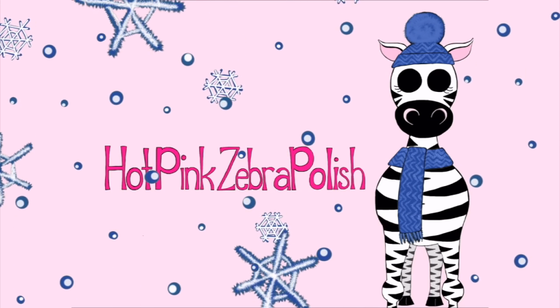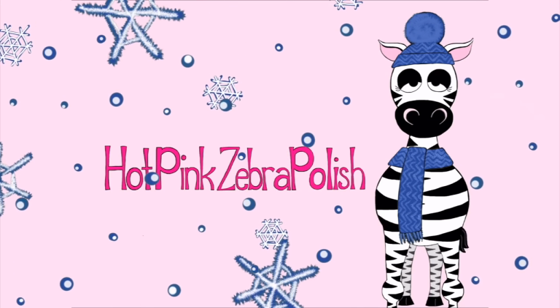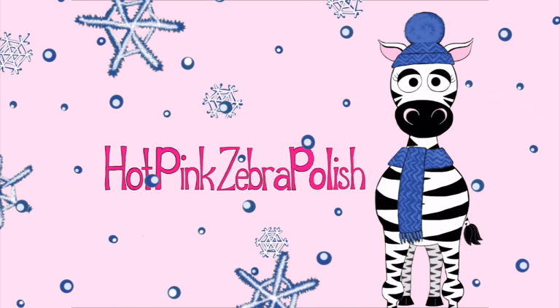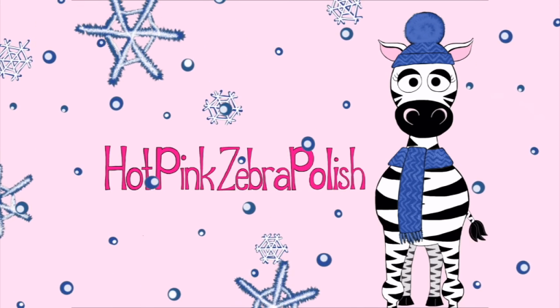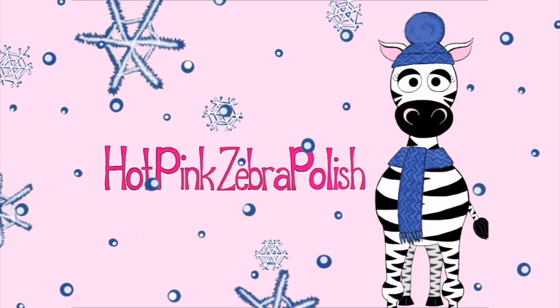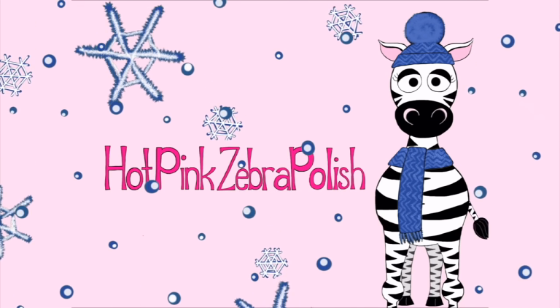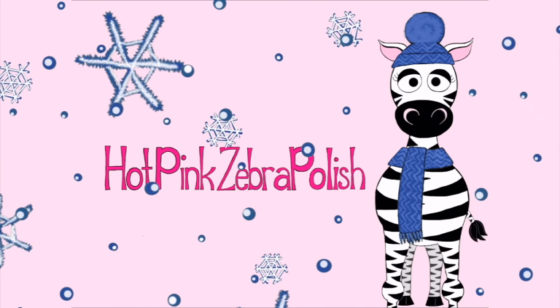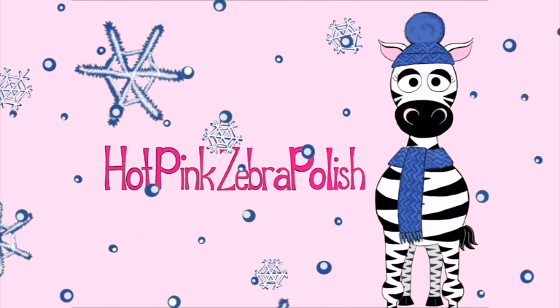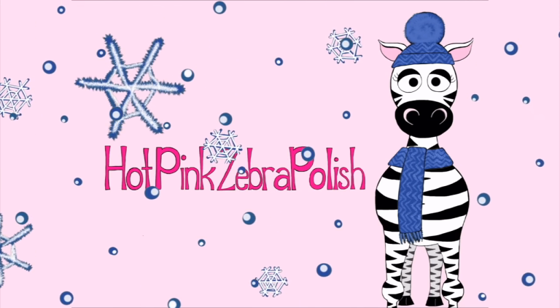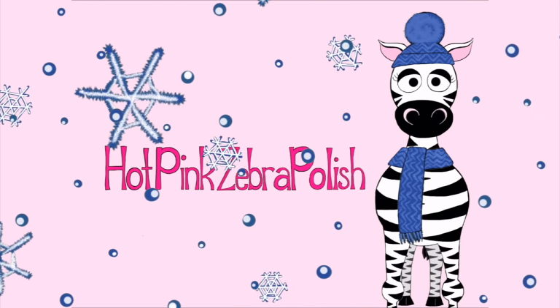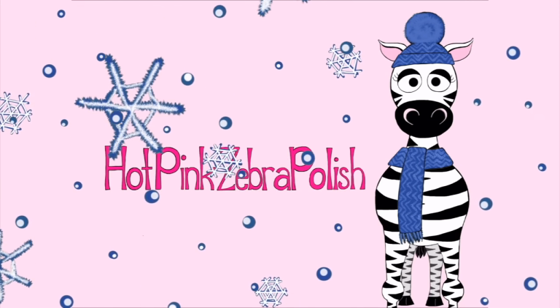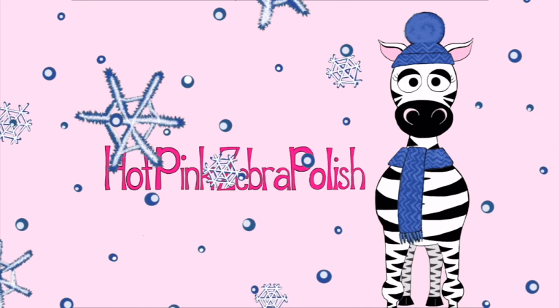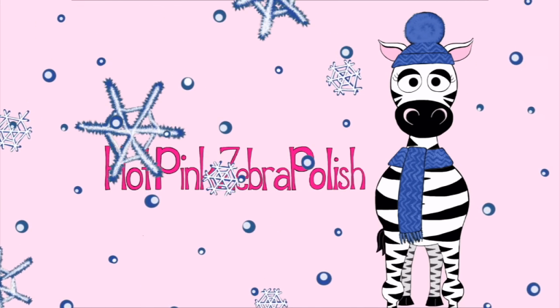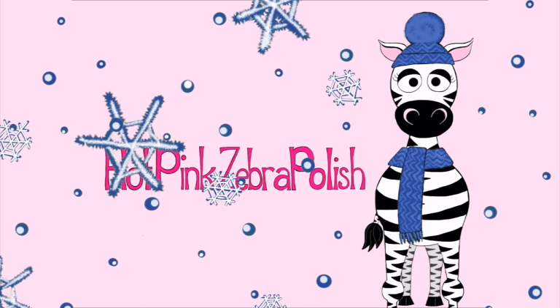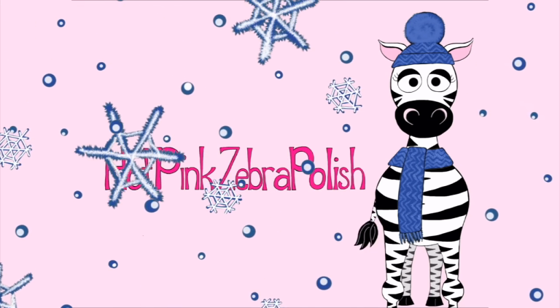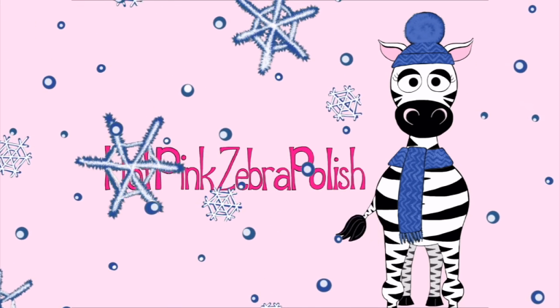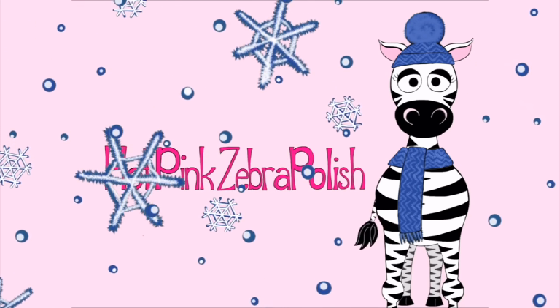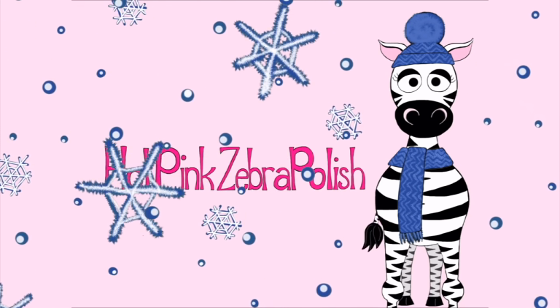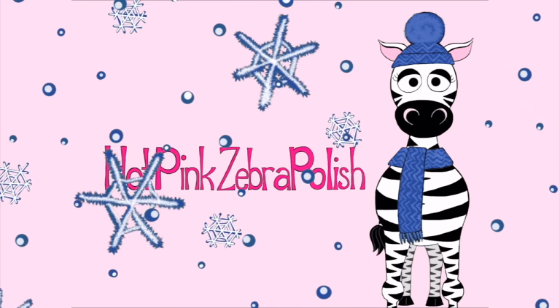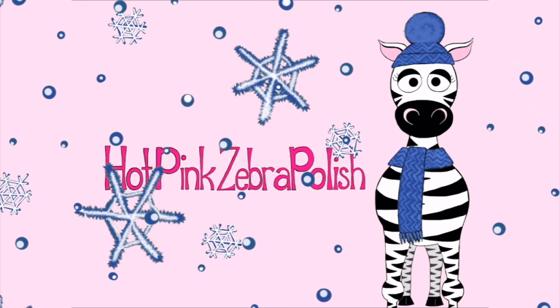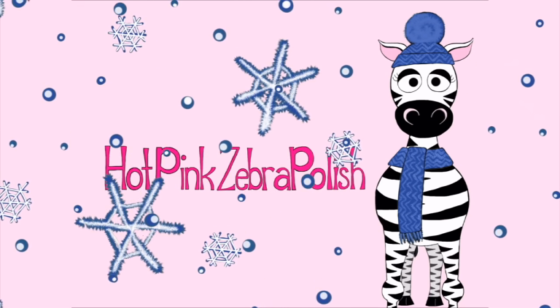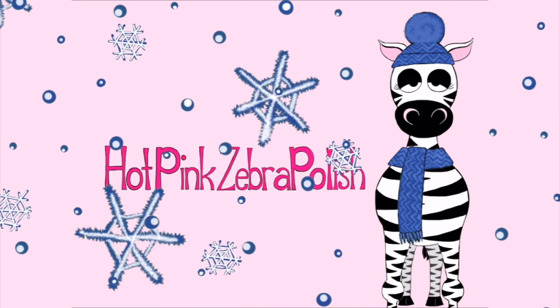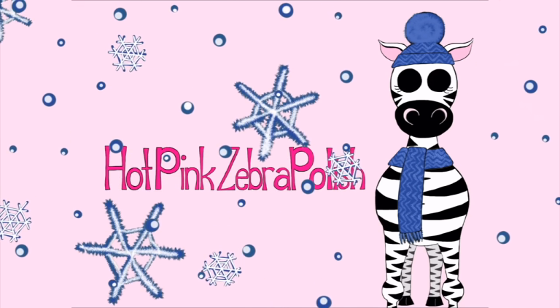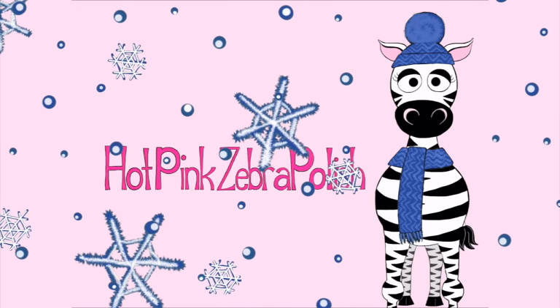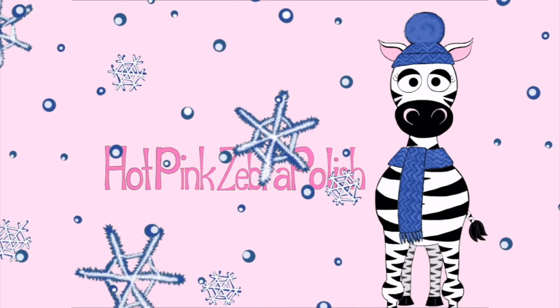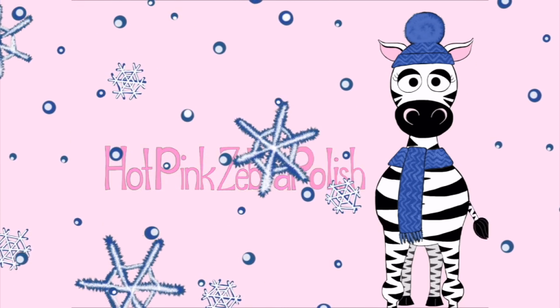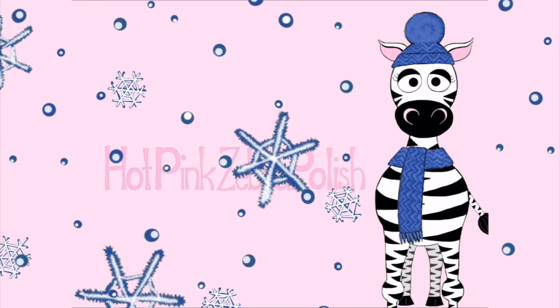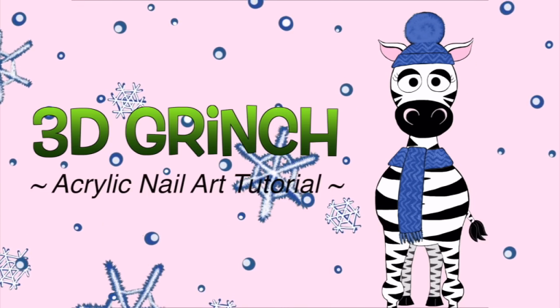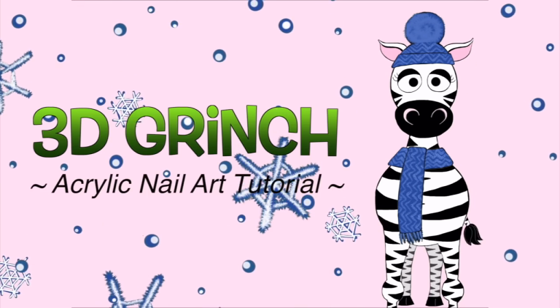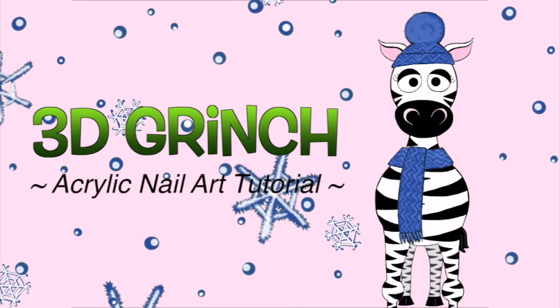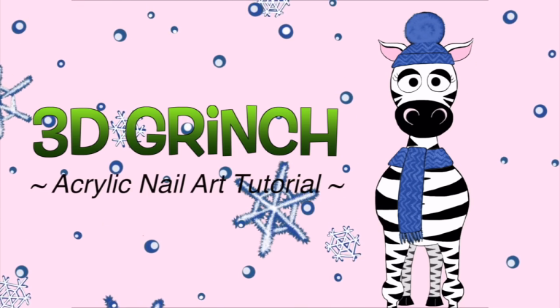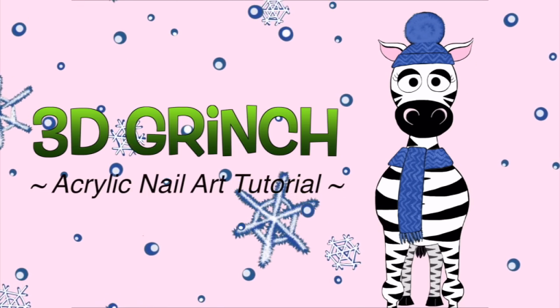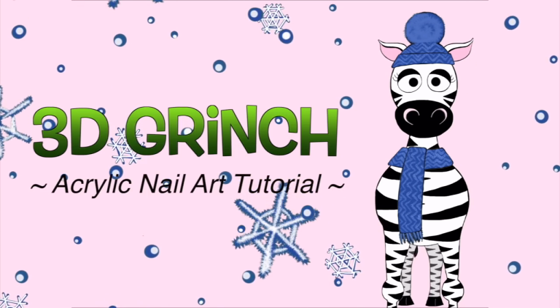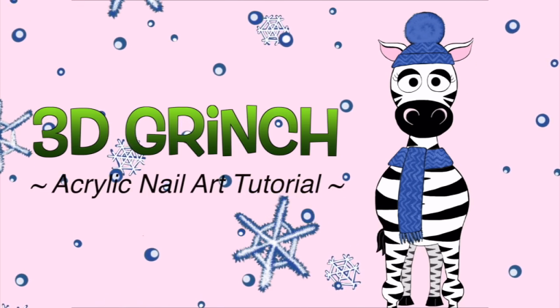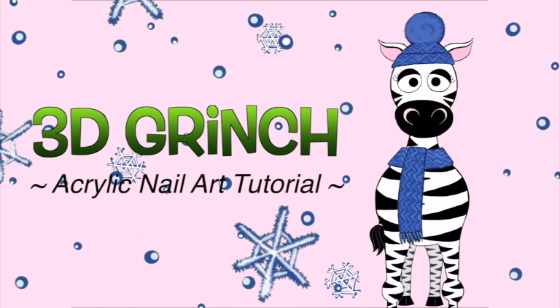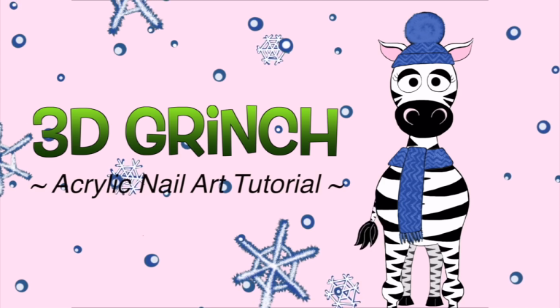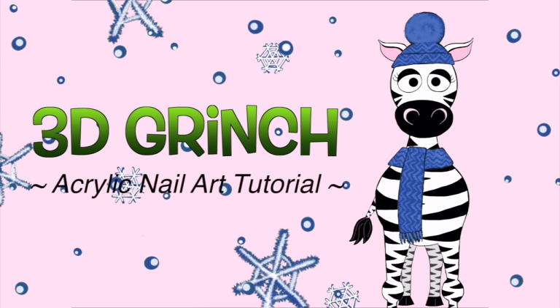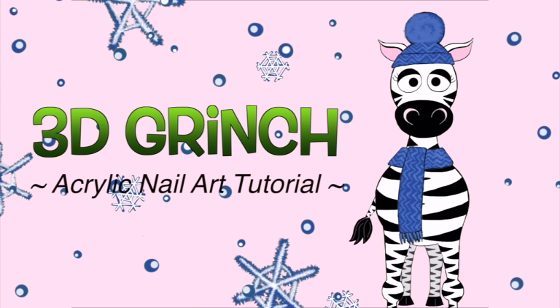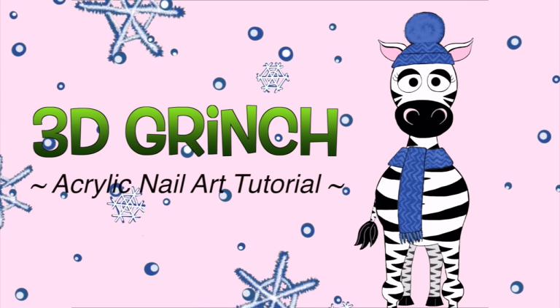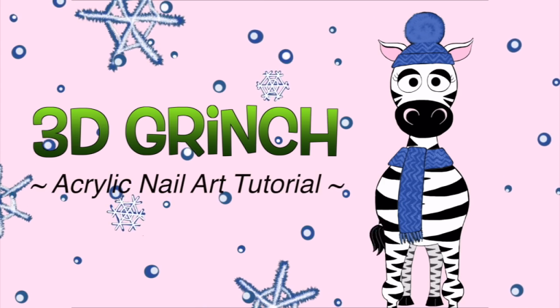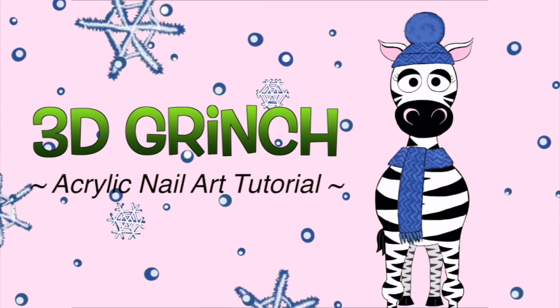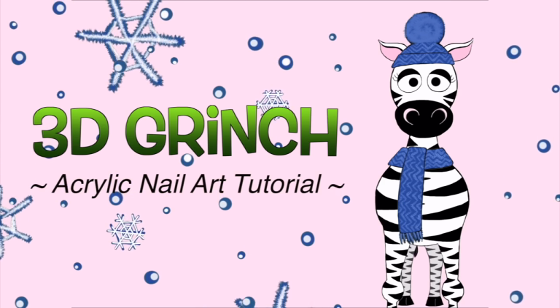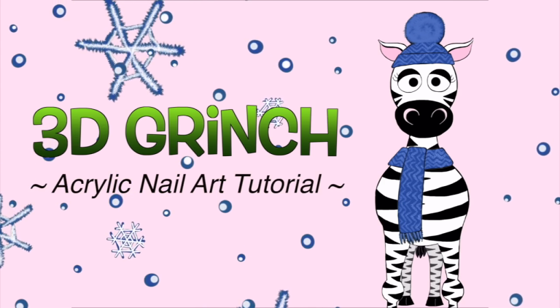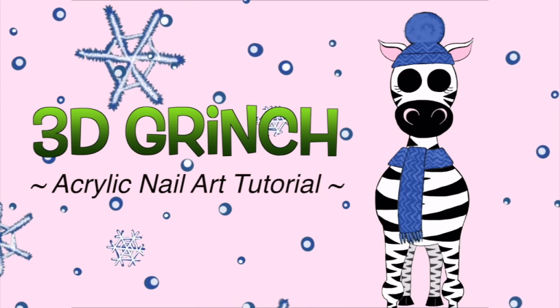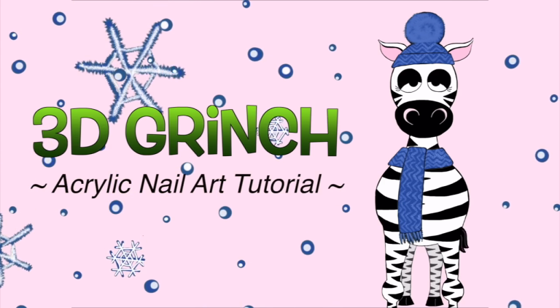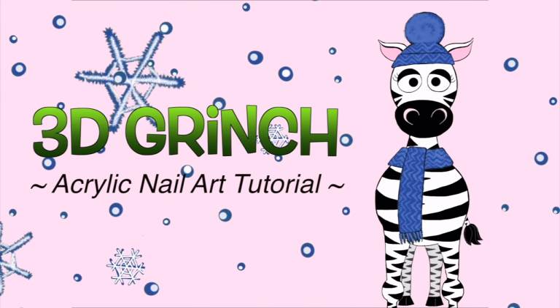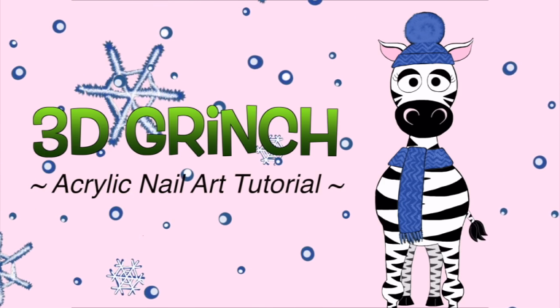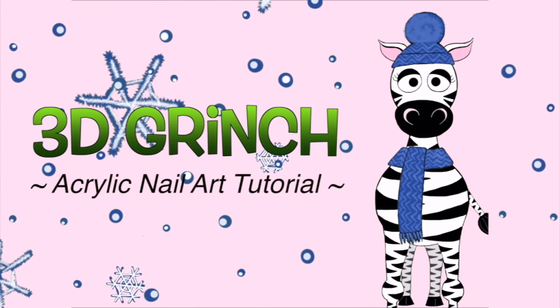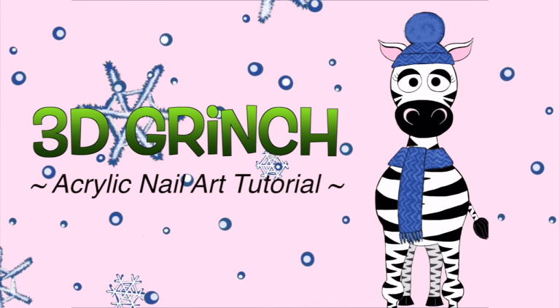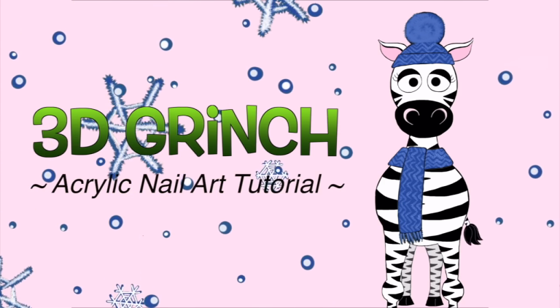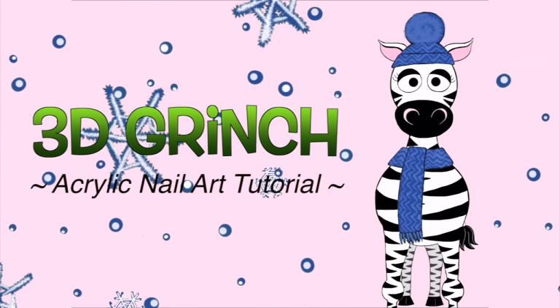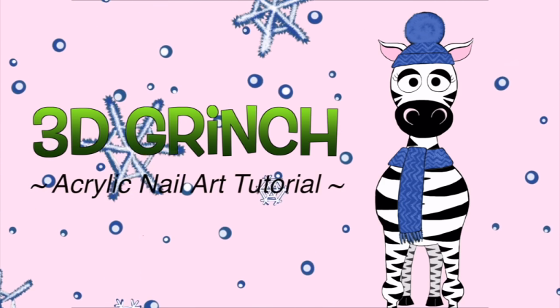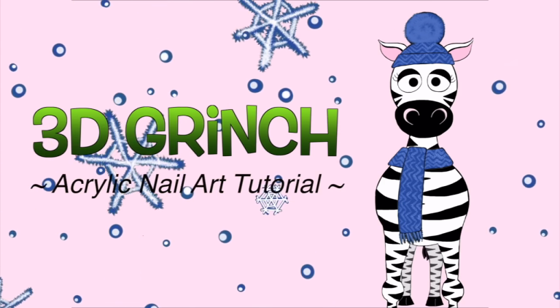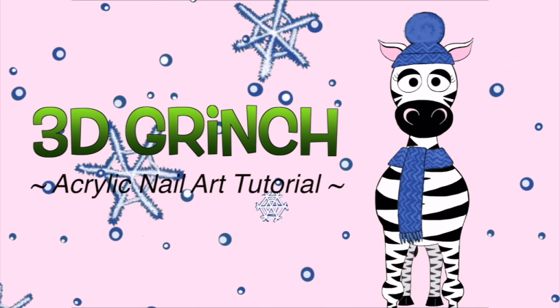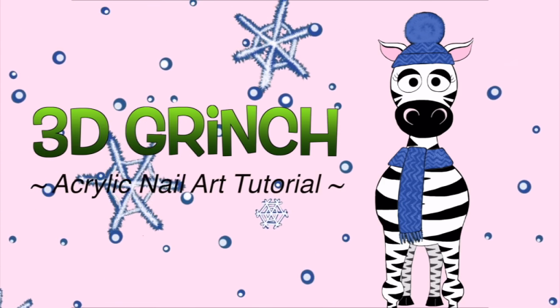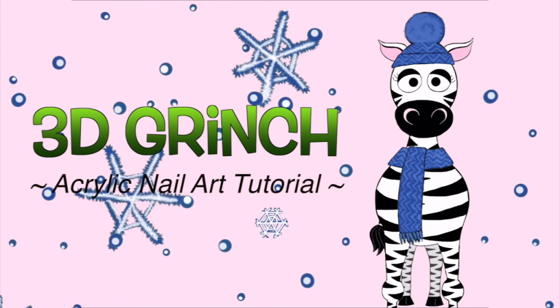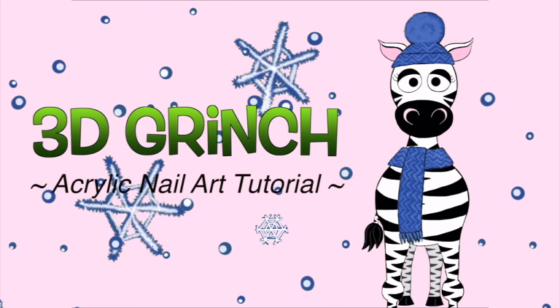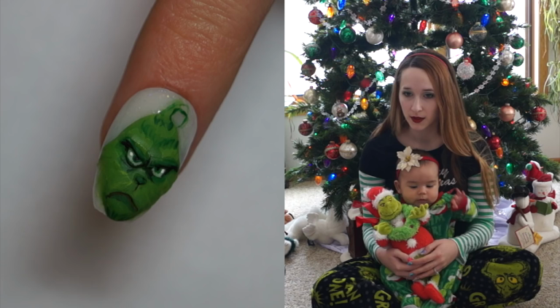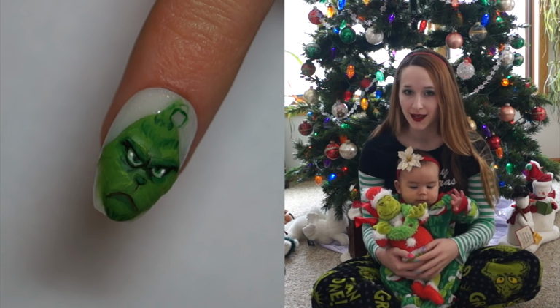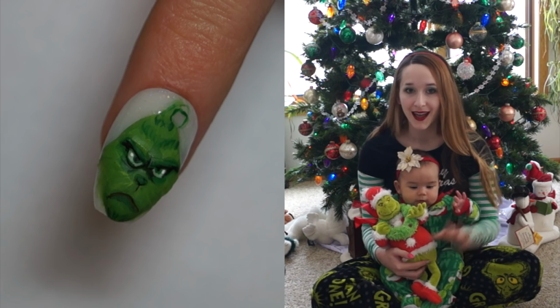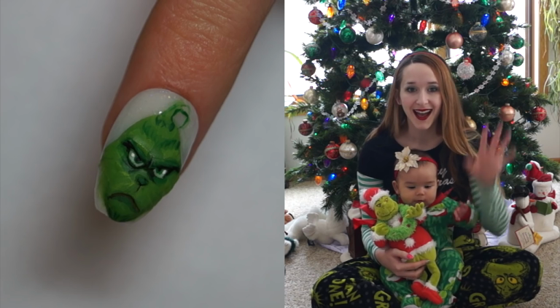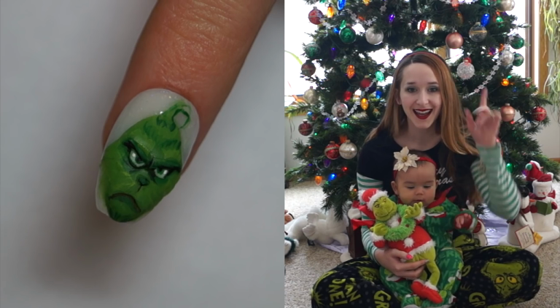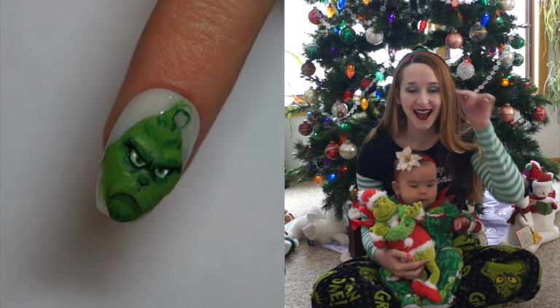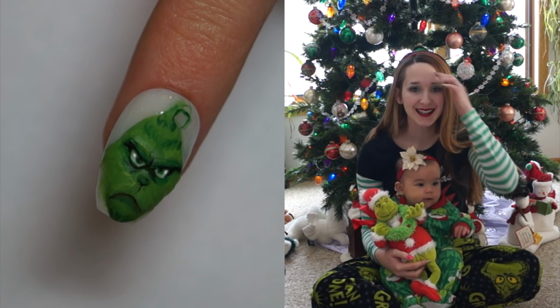3D Grinch Acrylic Nail Art Tutorial by Hot Pink Zebra Polish. Hi guys!